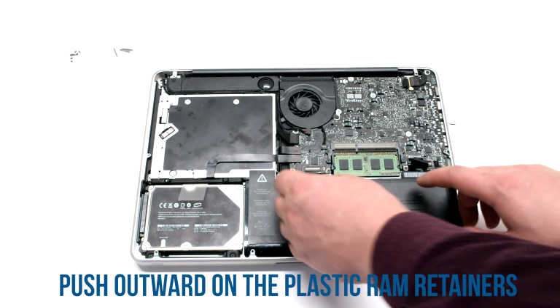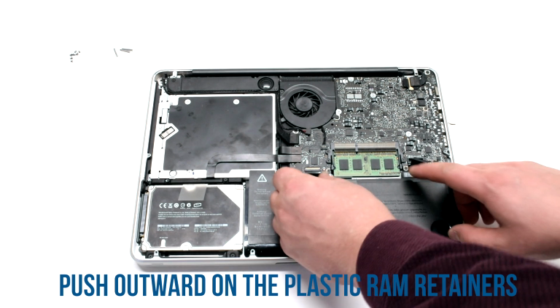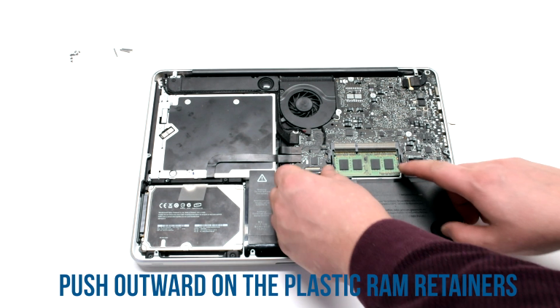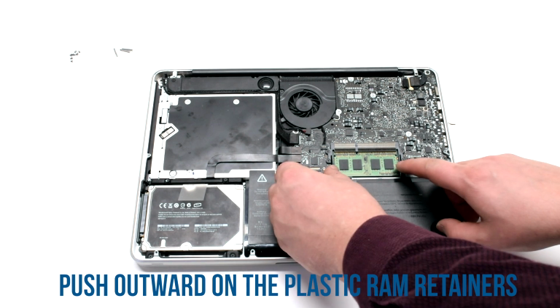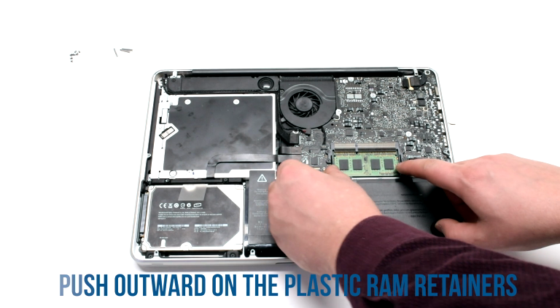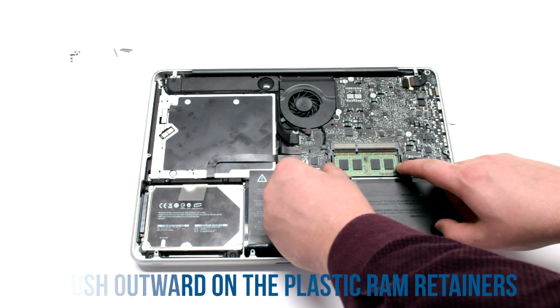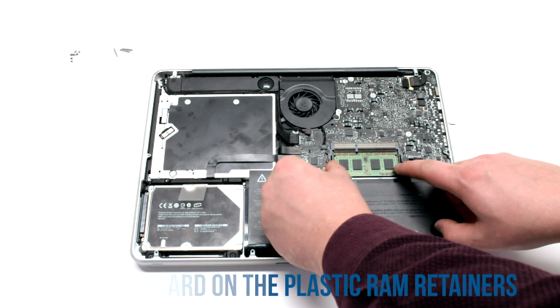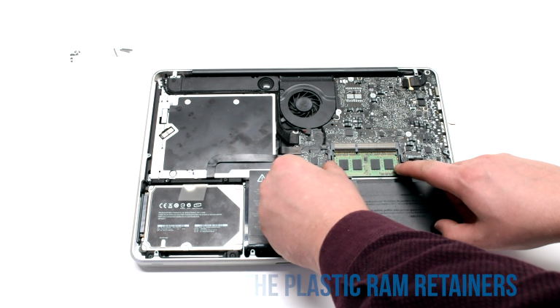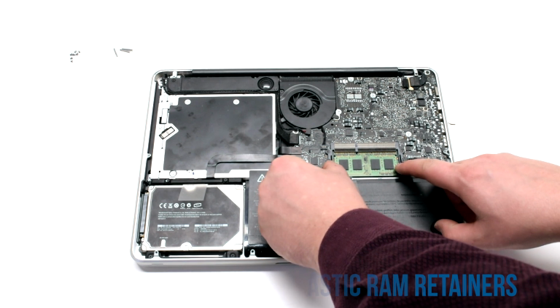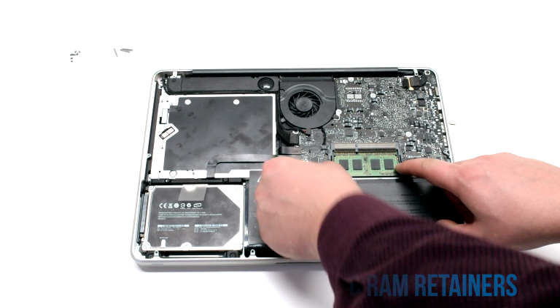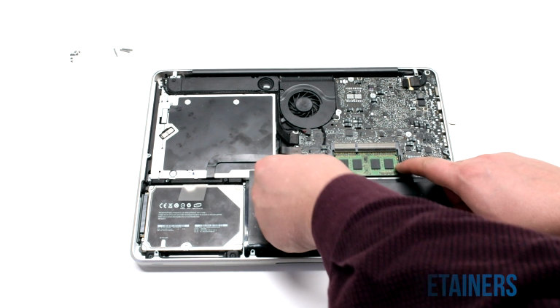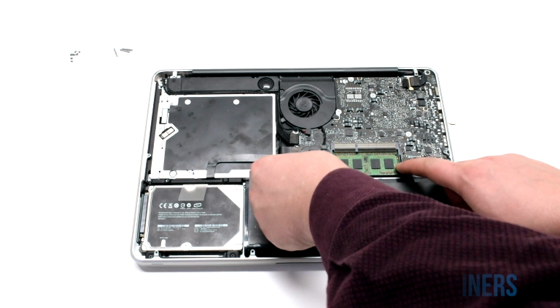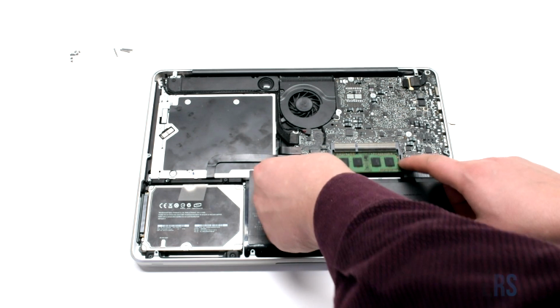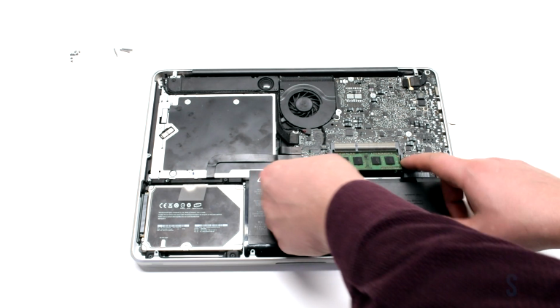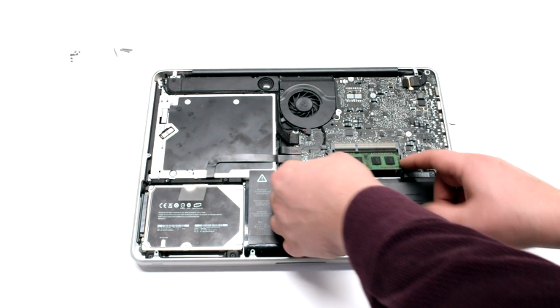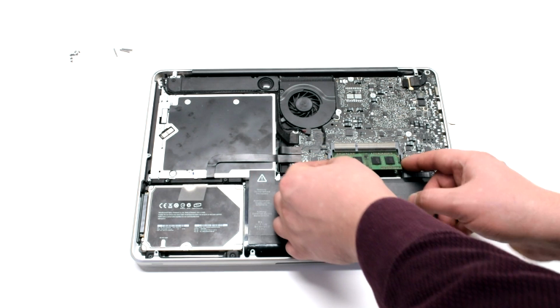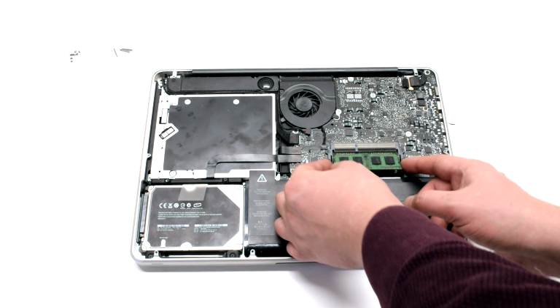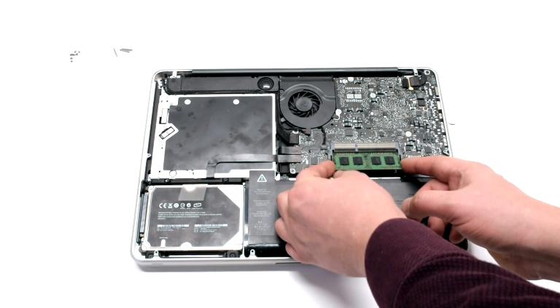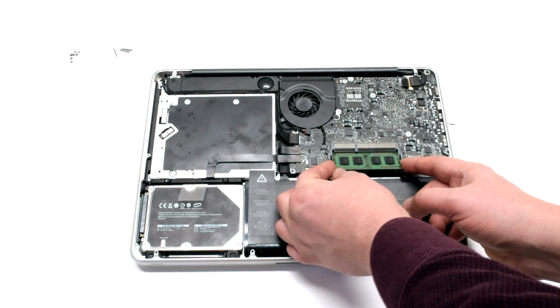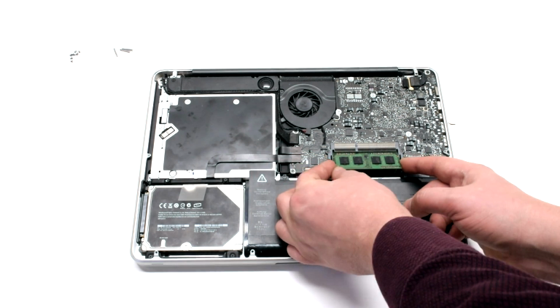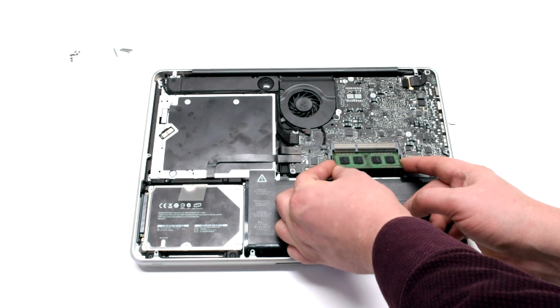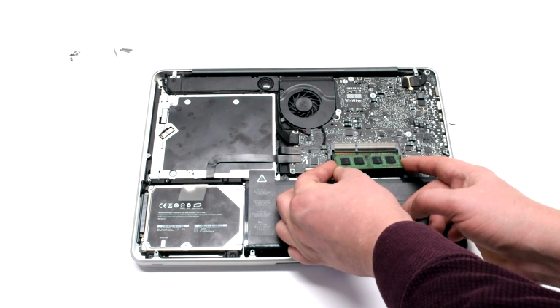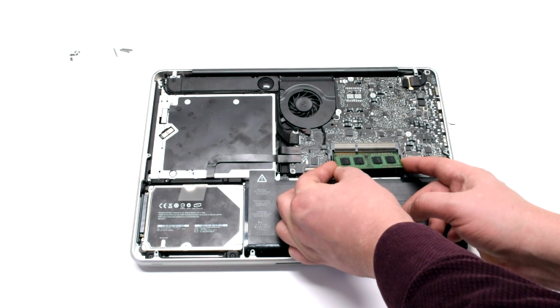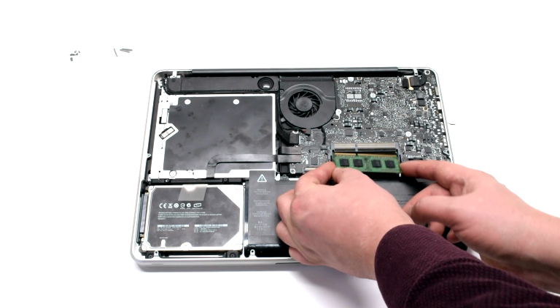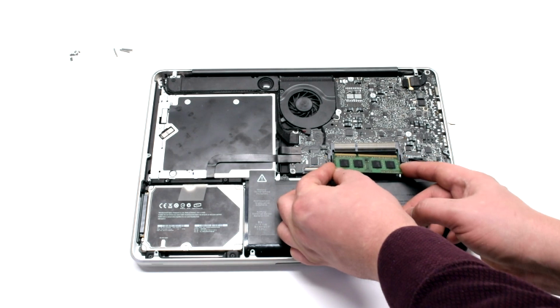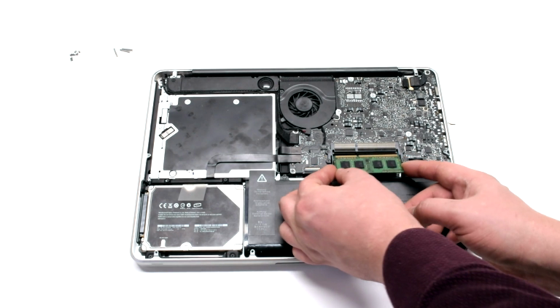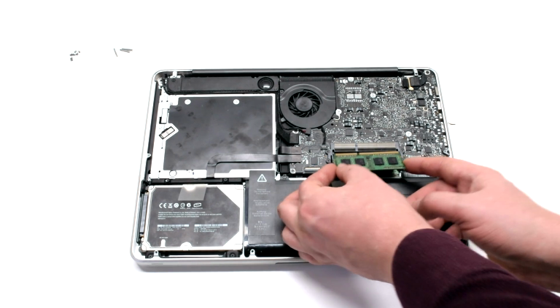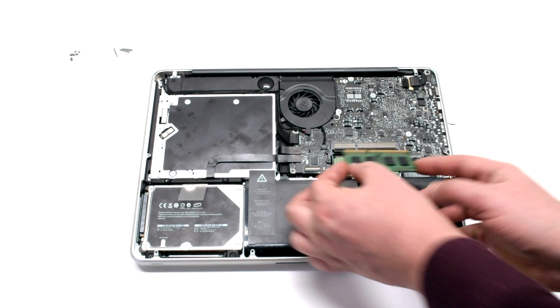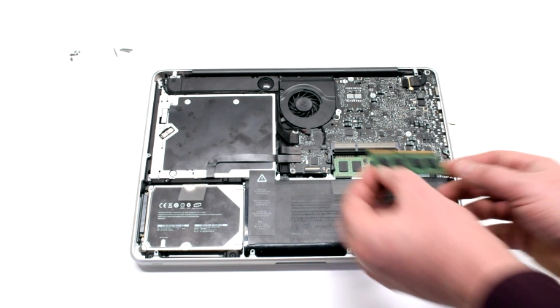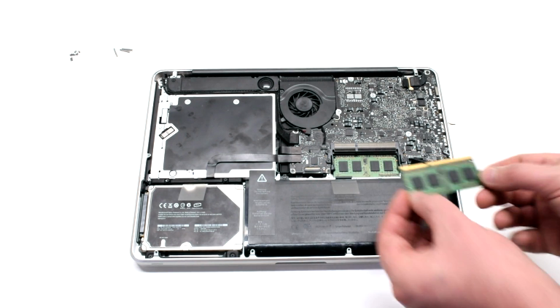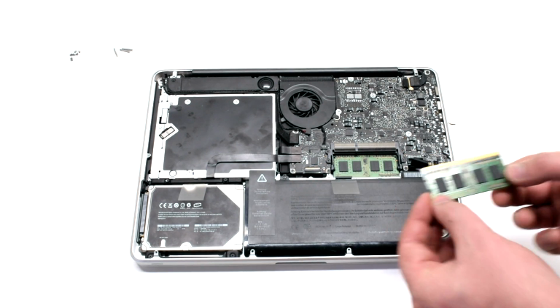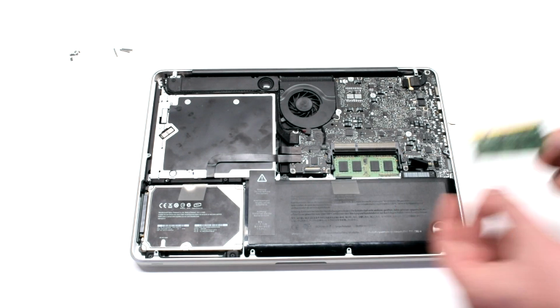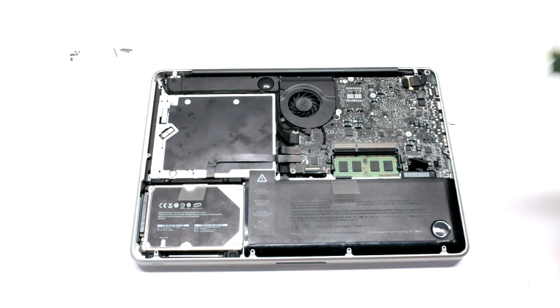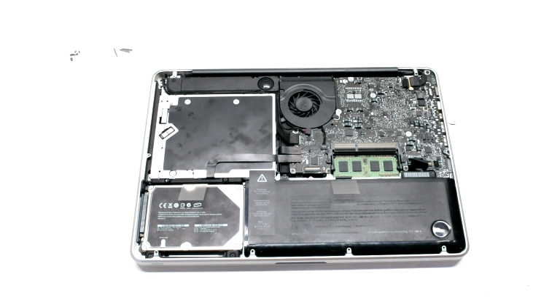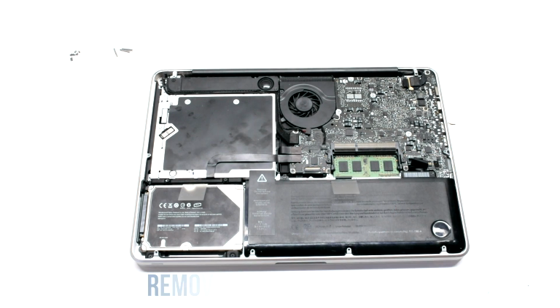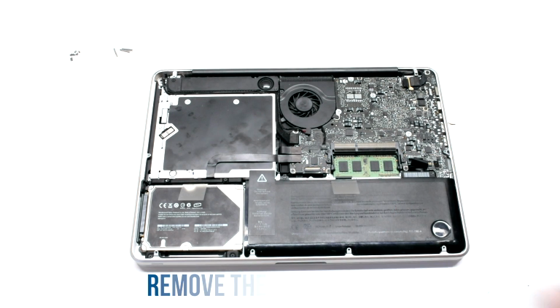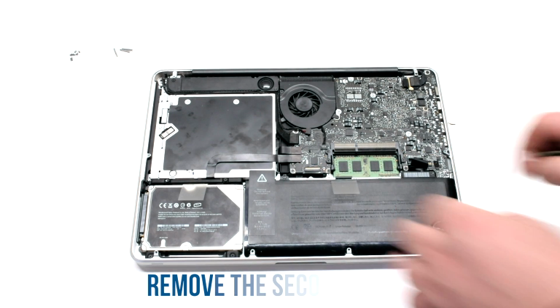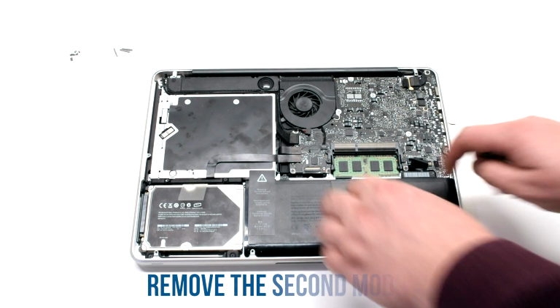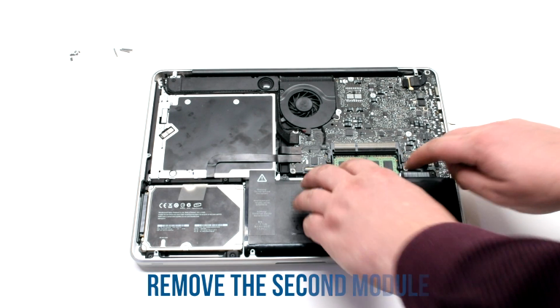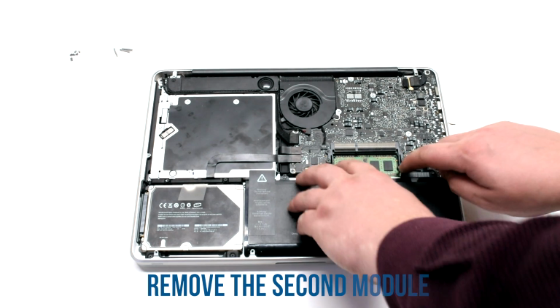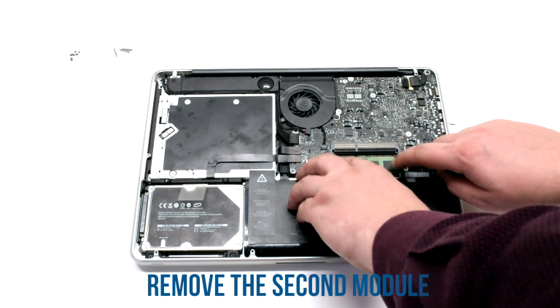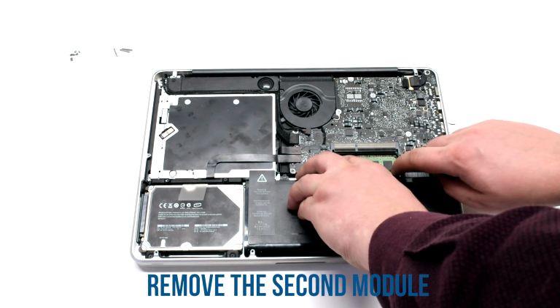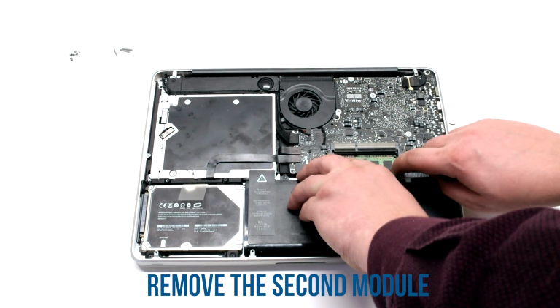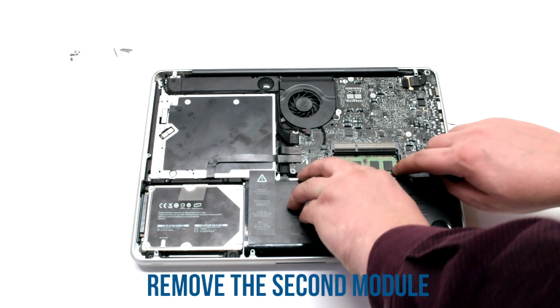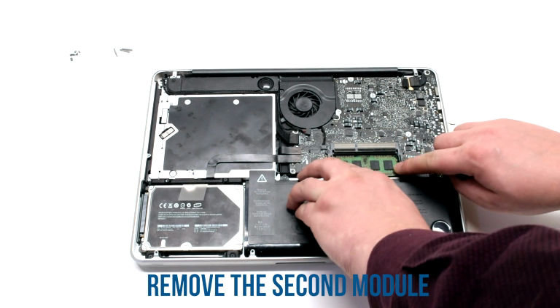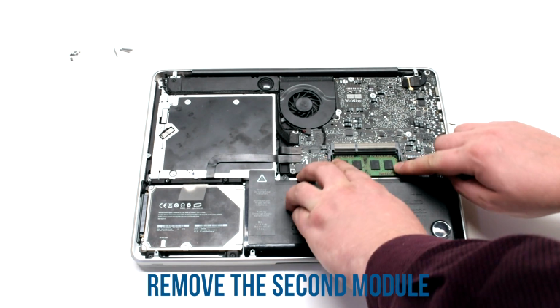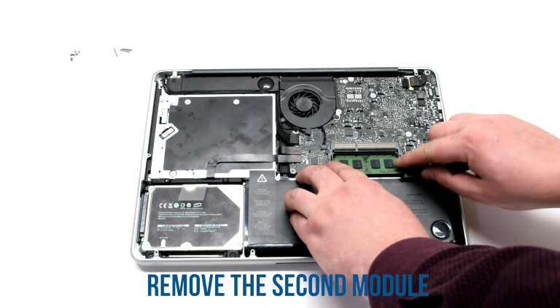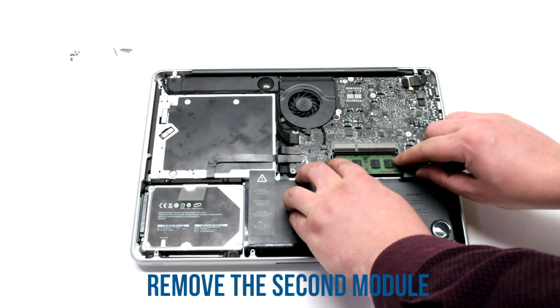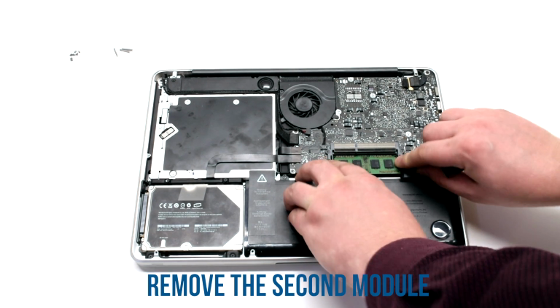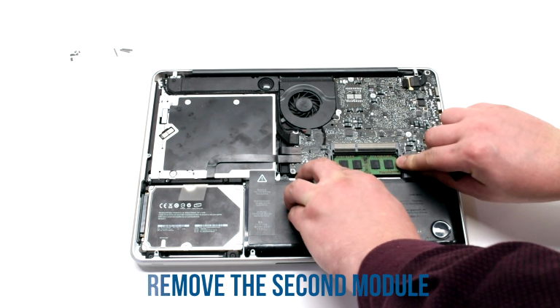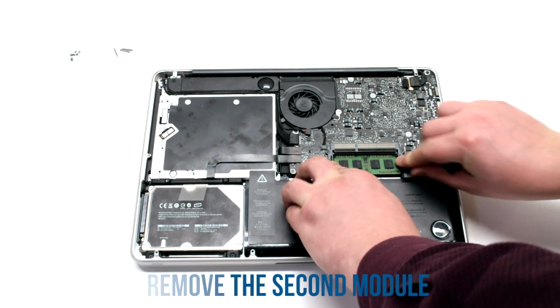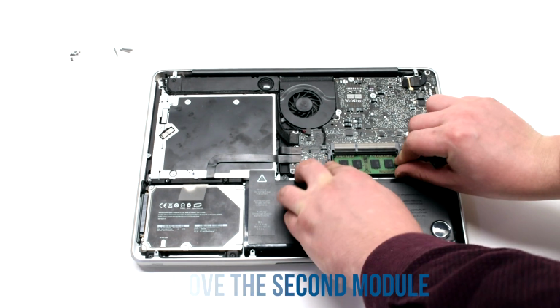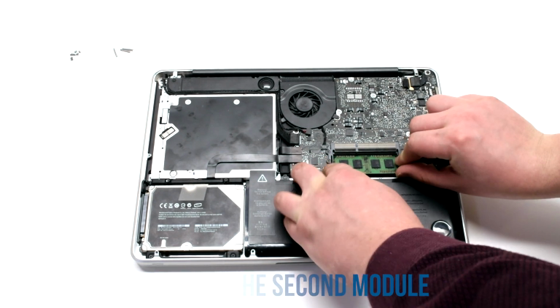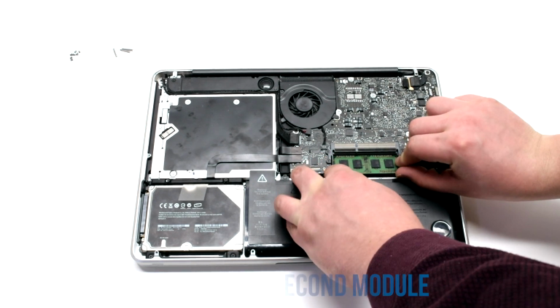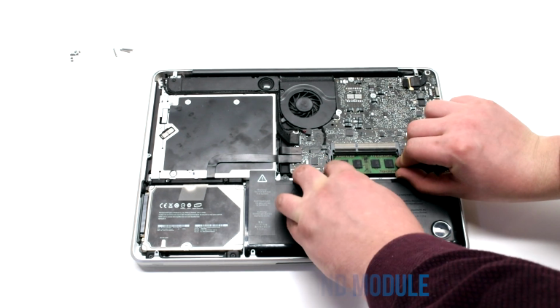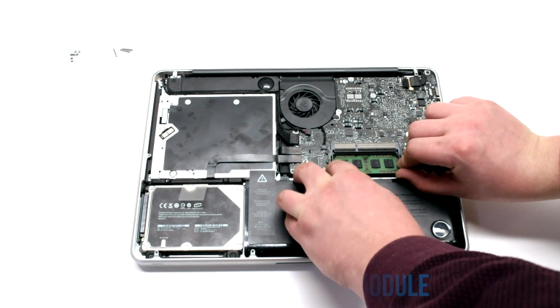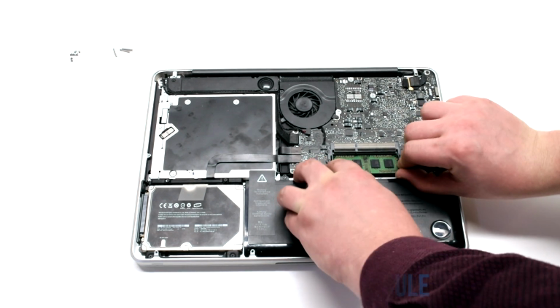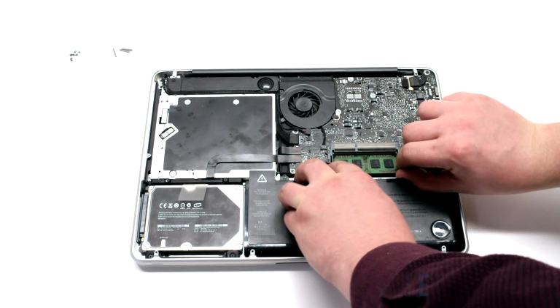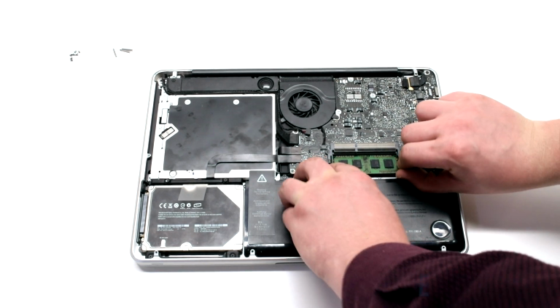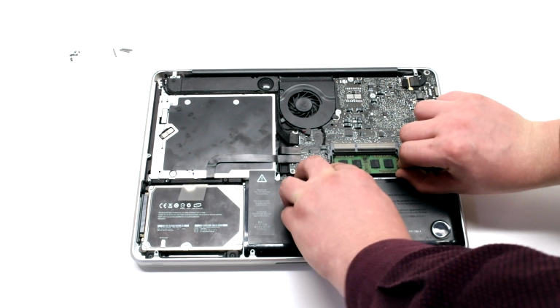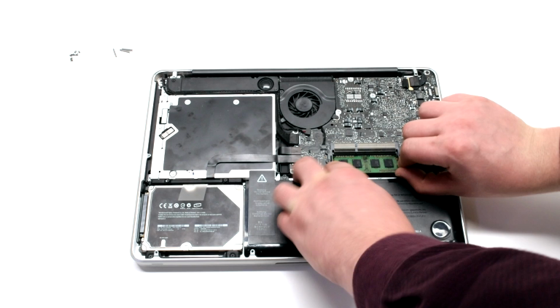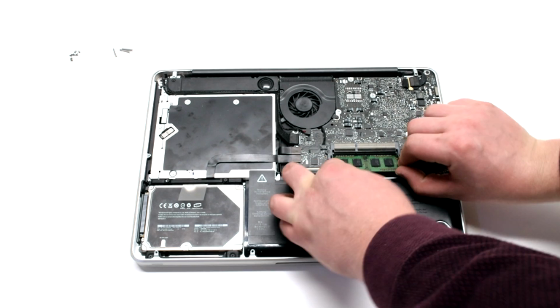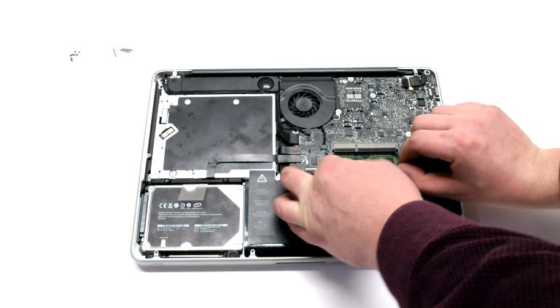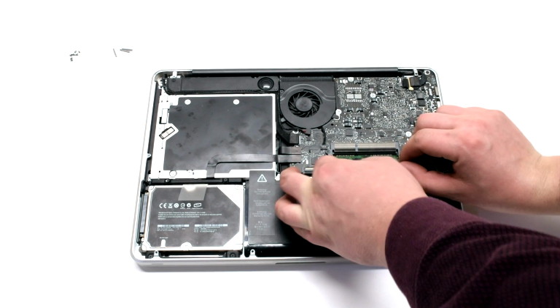Push outwards on the plastic RAM holders and the memory chip will pop up. Do the same for the second module.